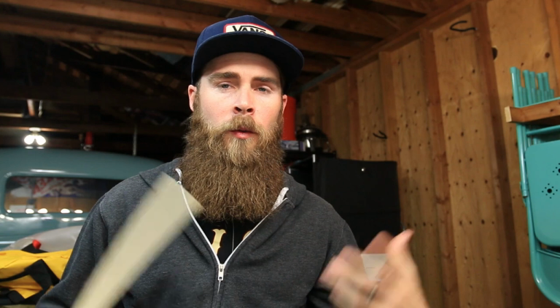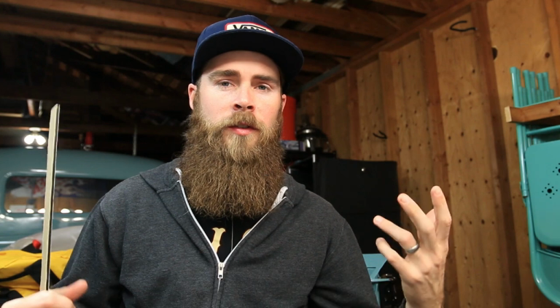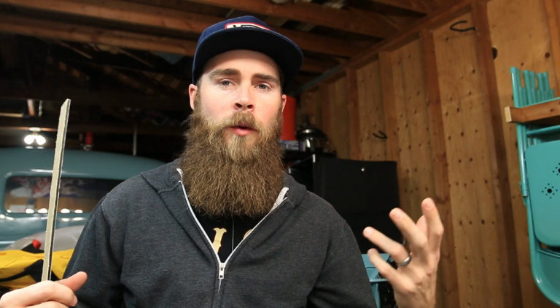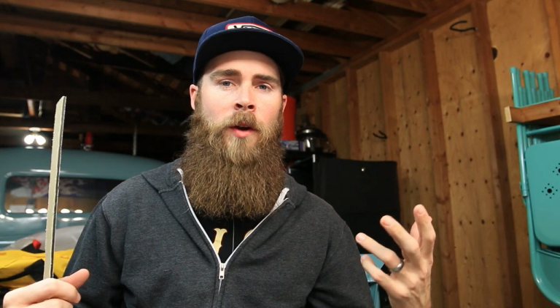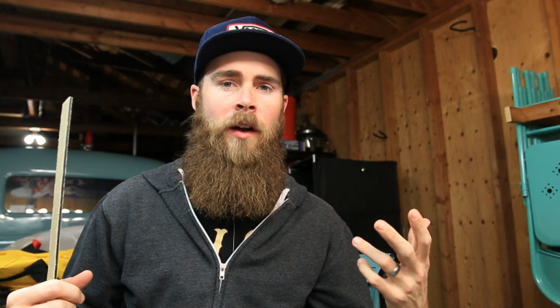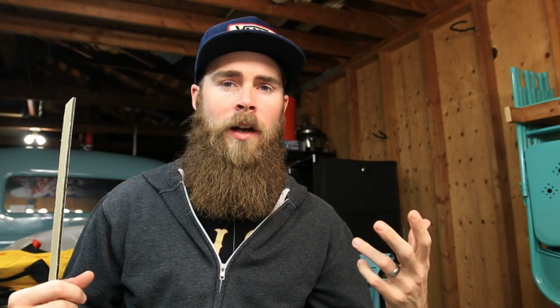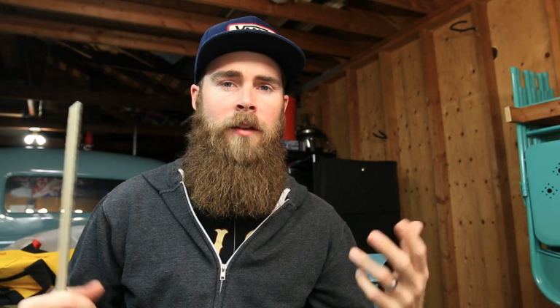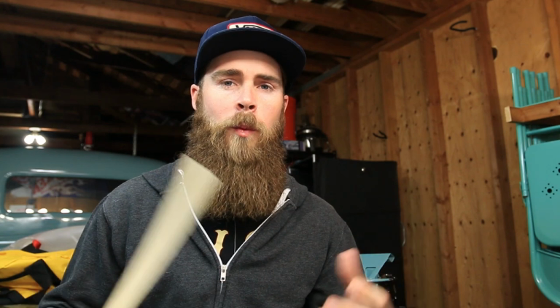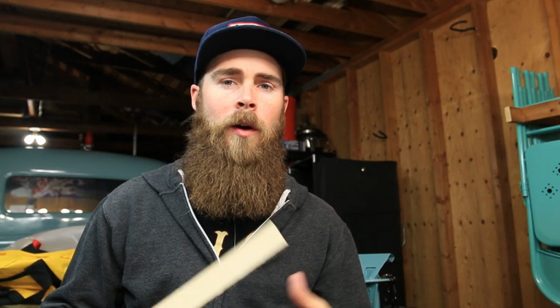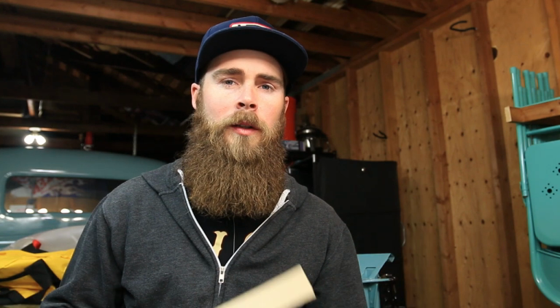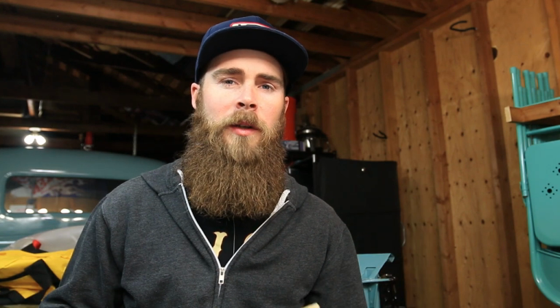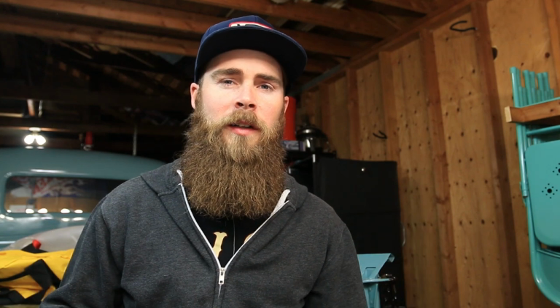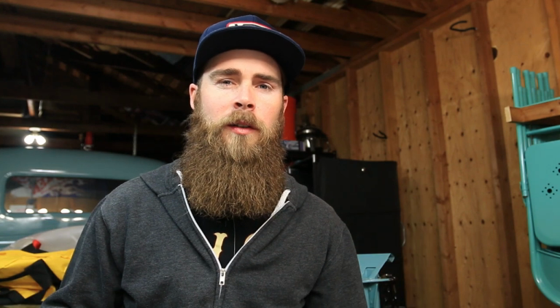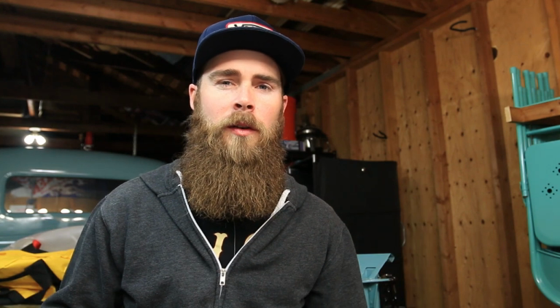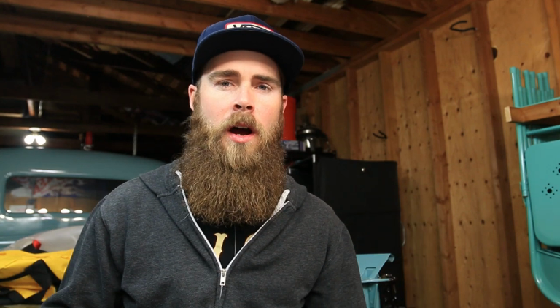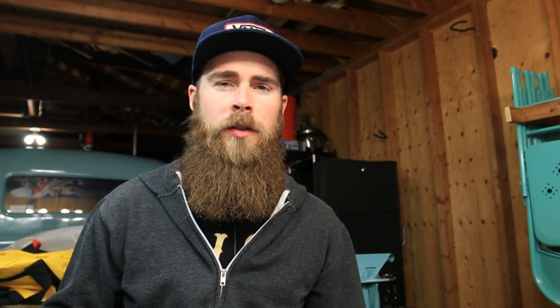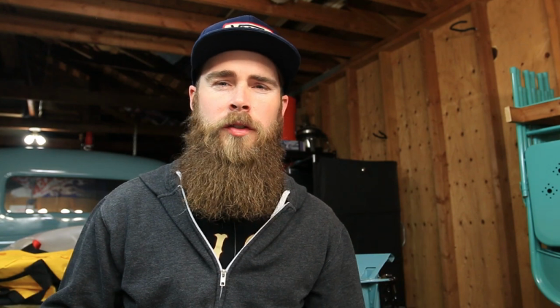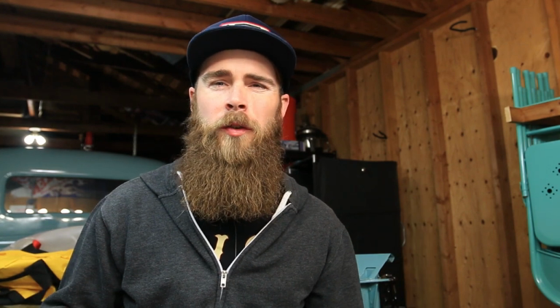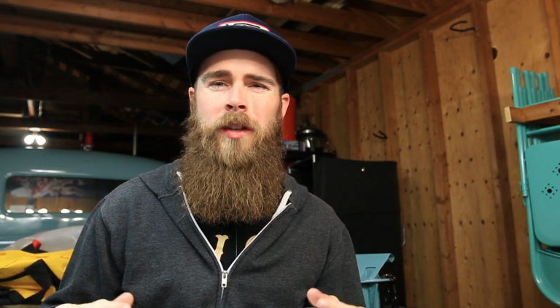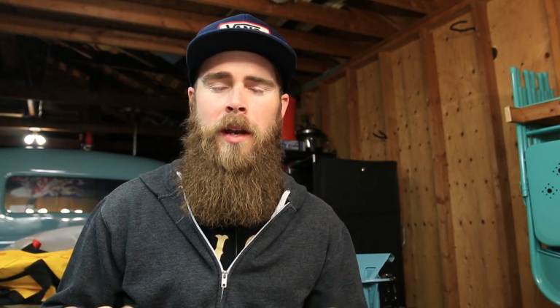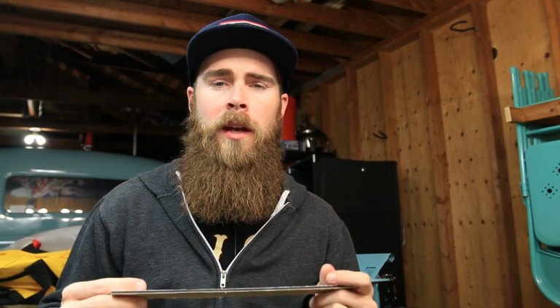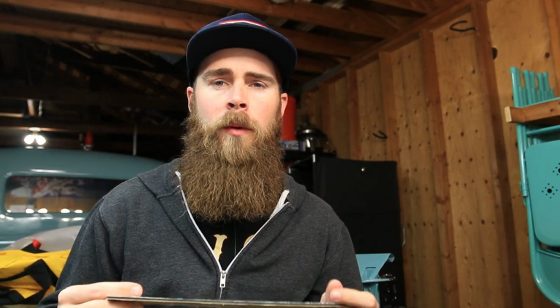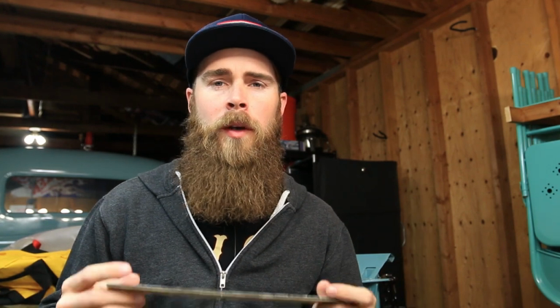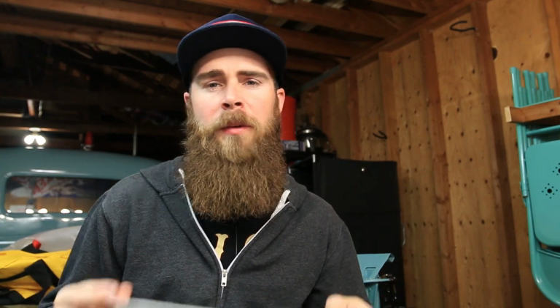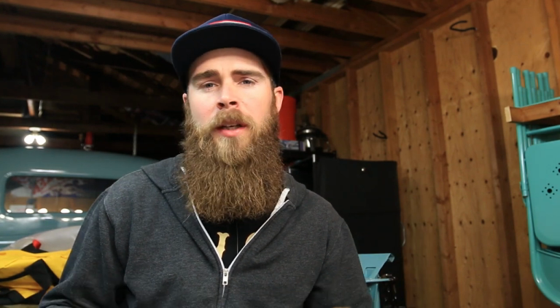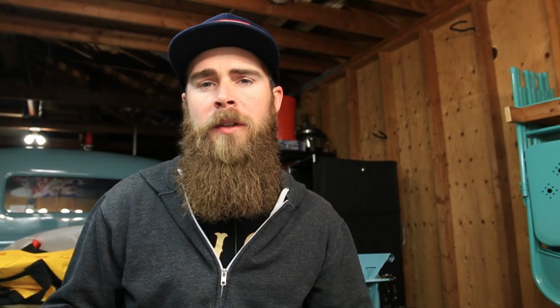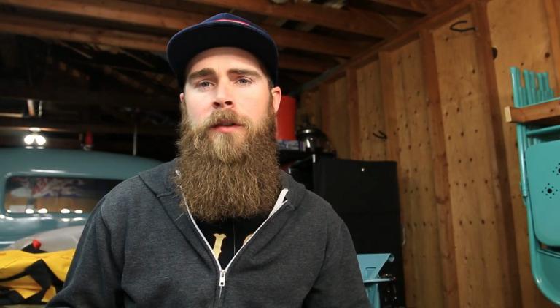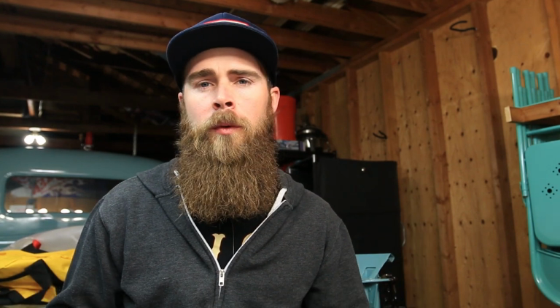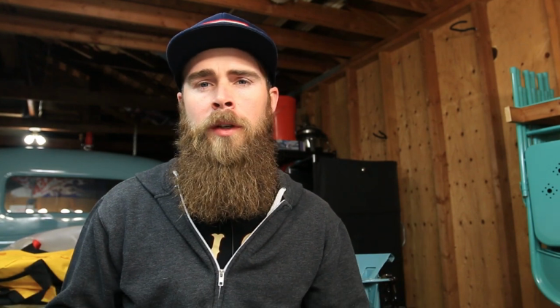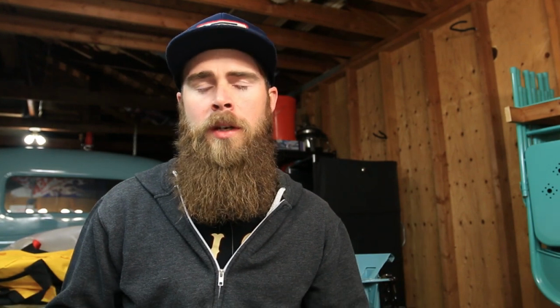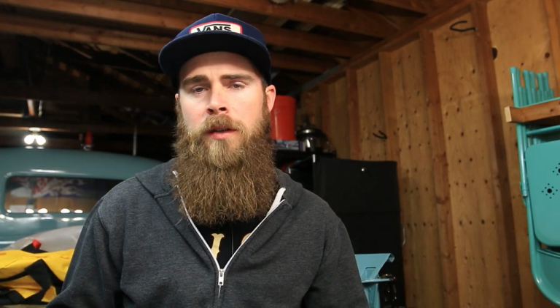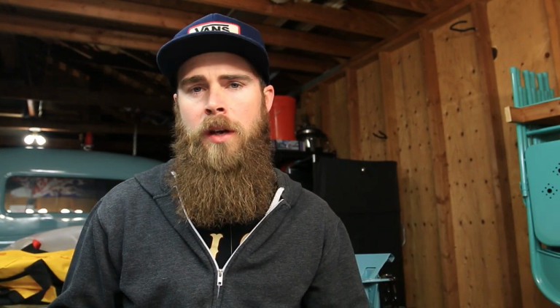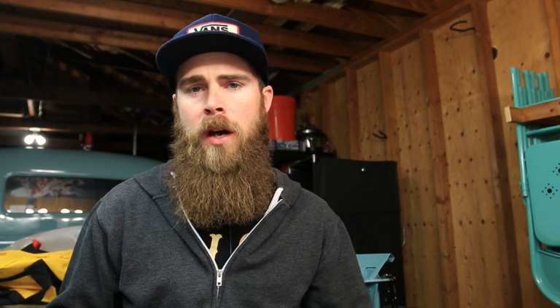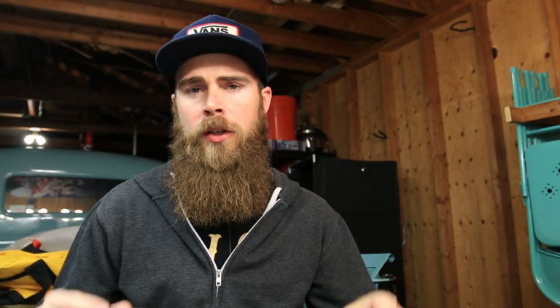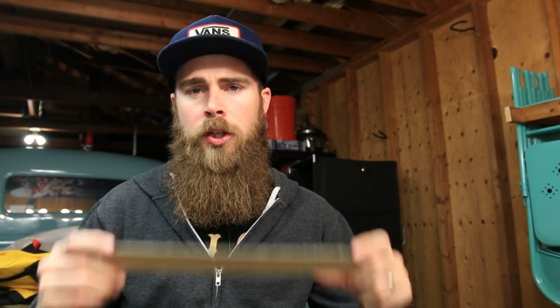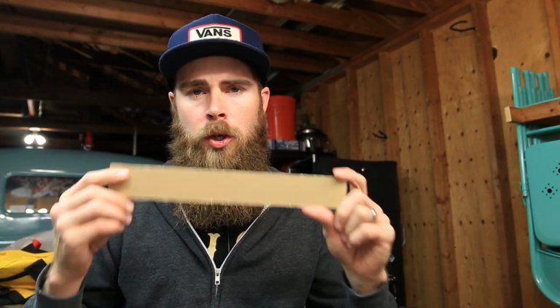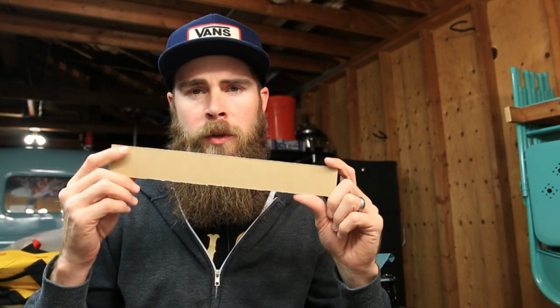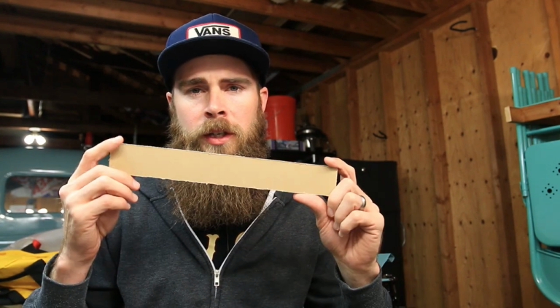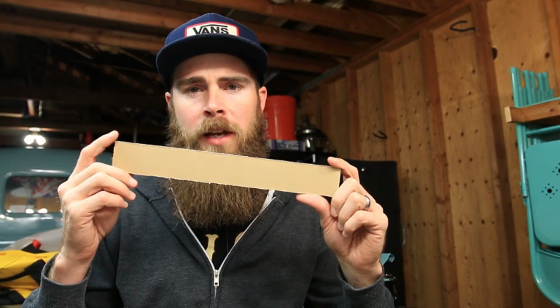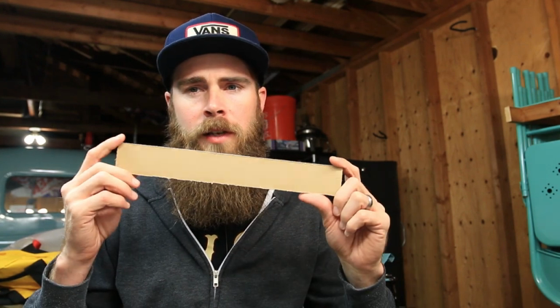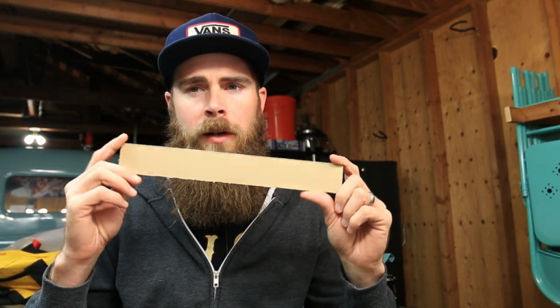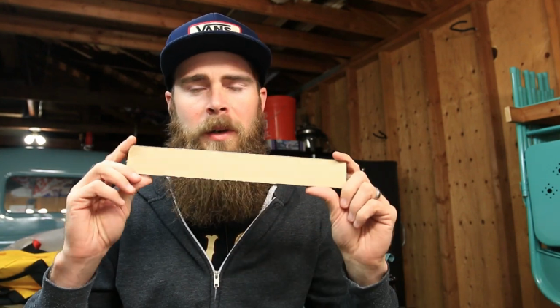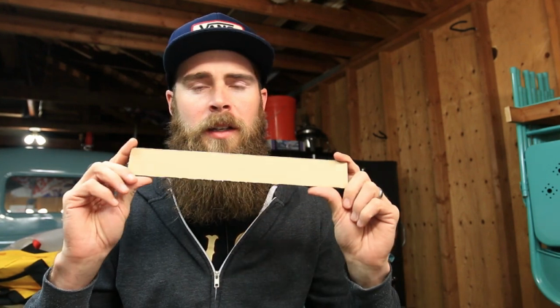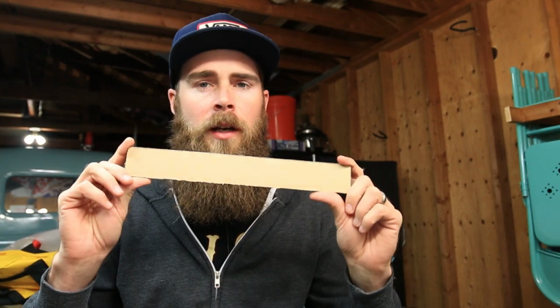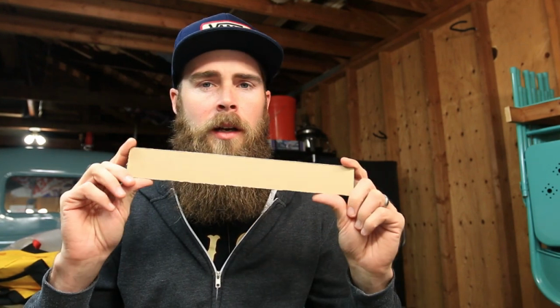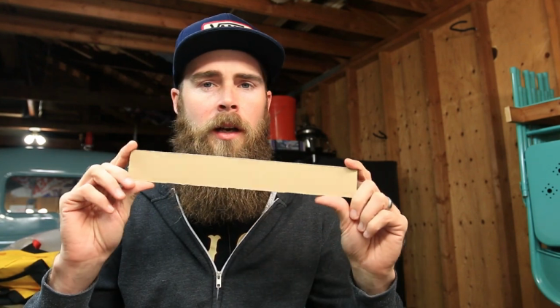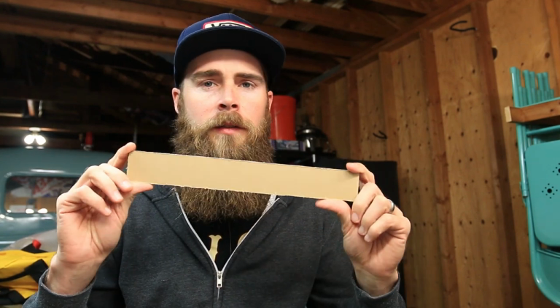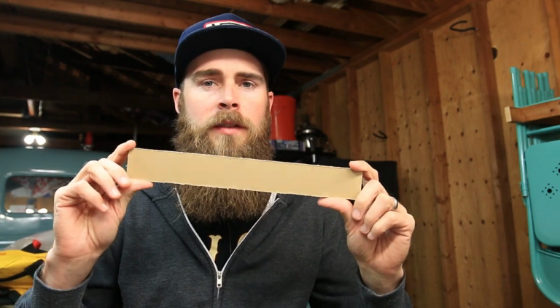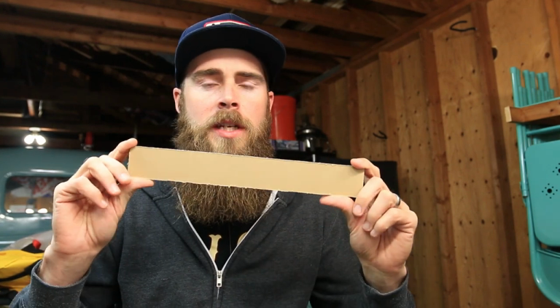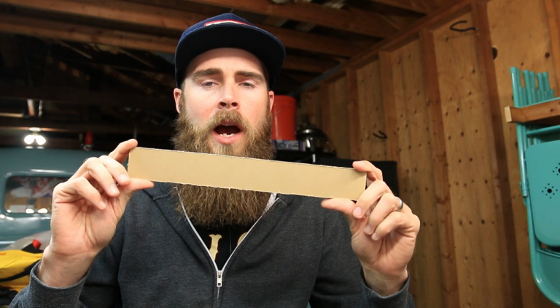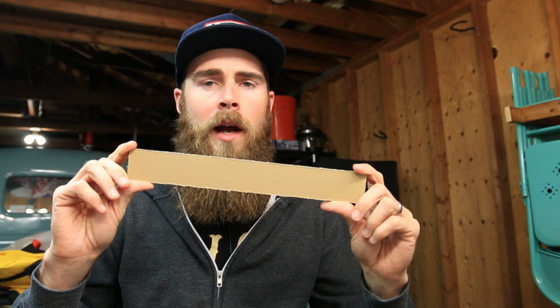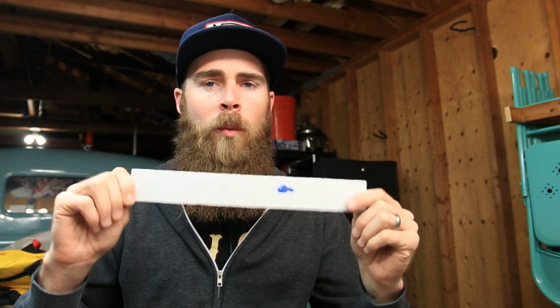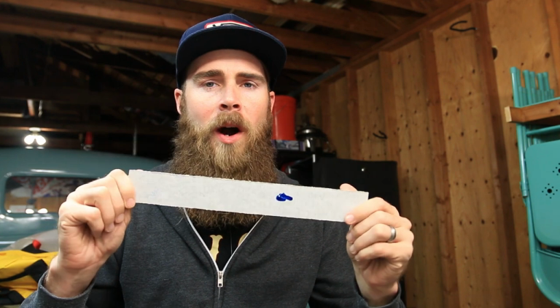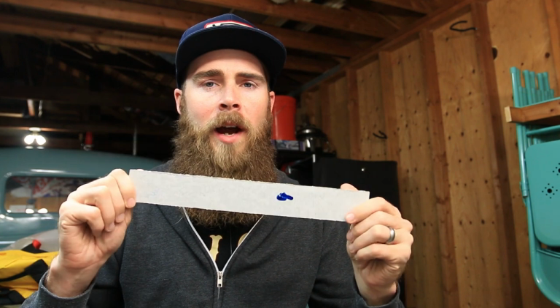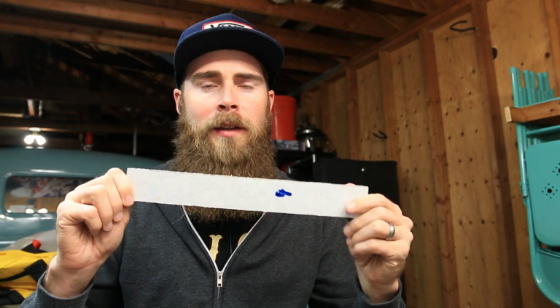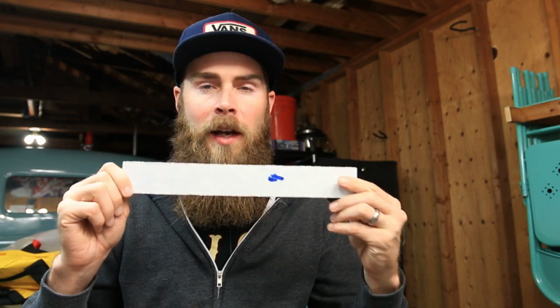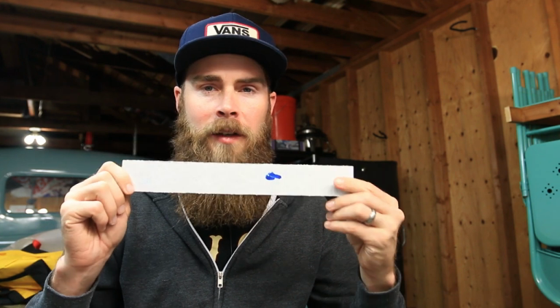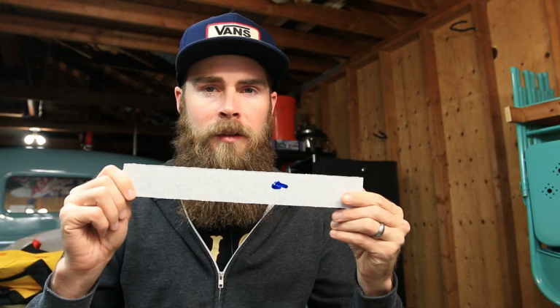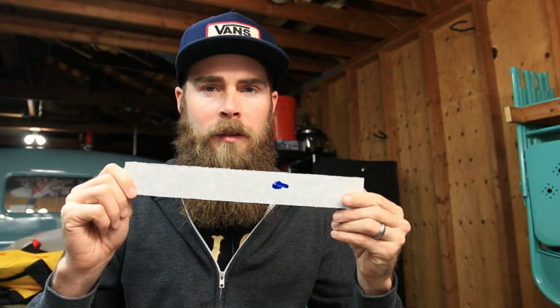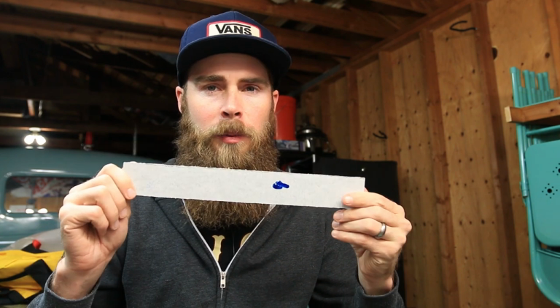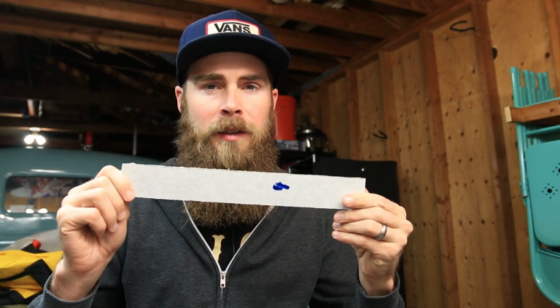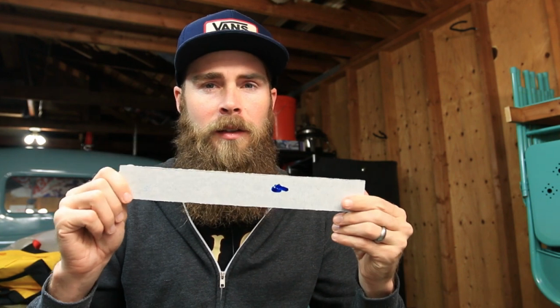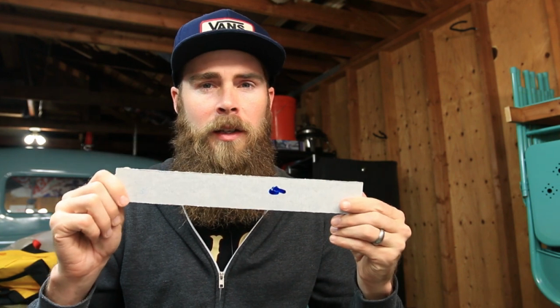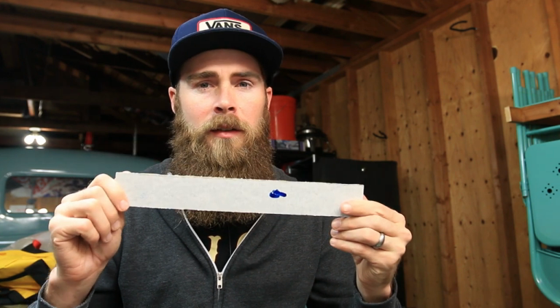What's going on guys, welcome to Blake's Garage. Today I'm going to be showing you guys how to make a DIY license plate delete.